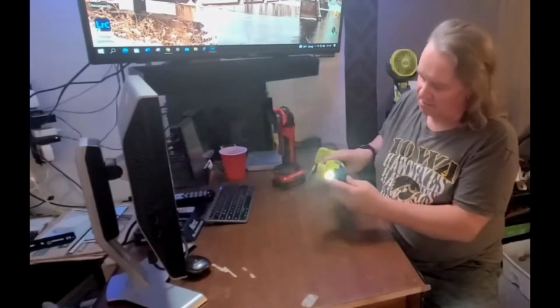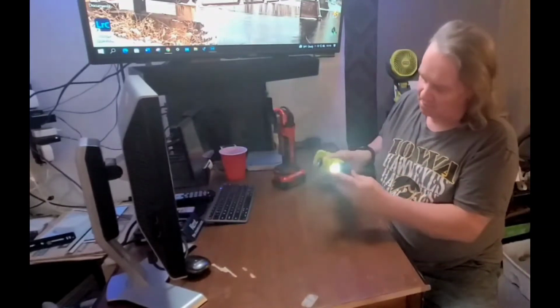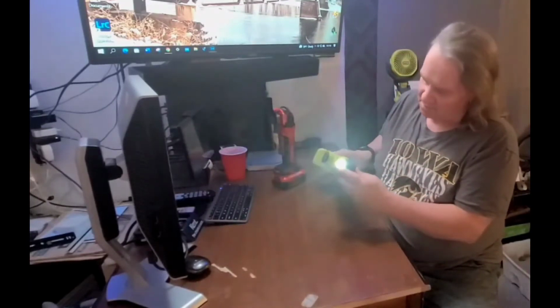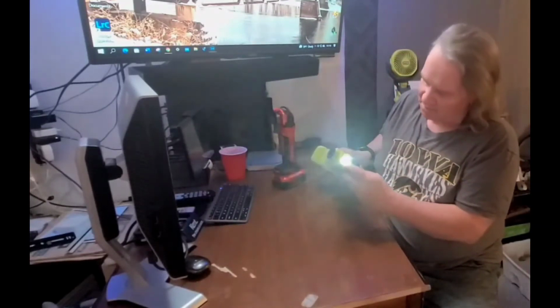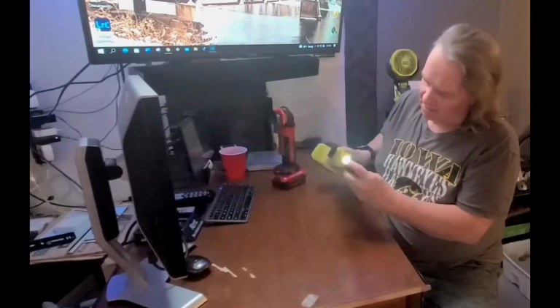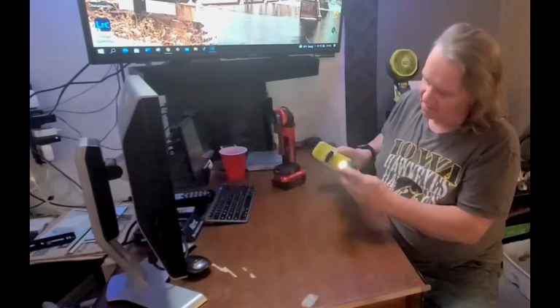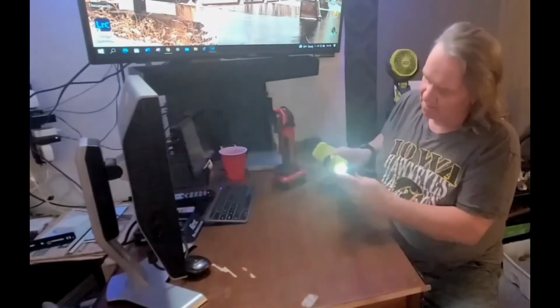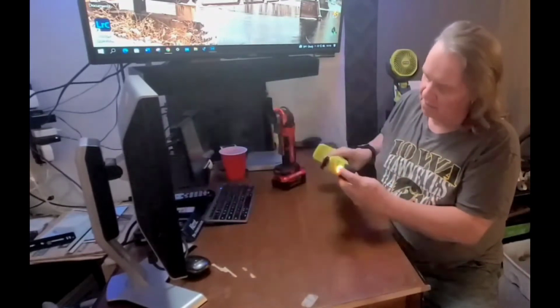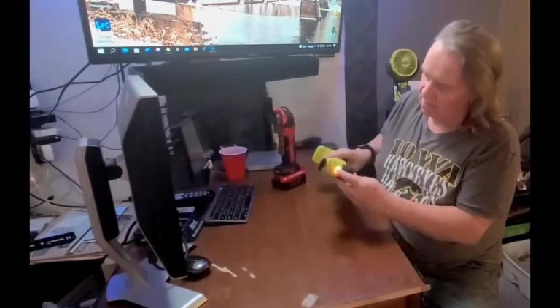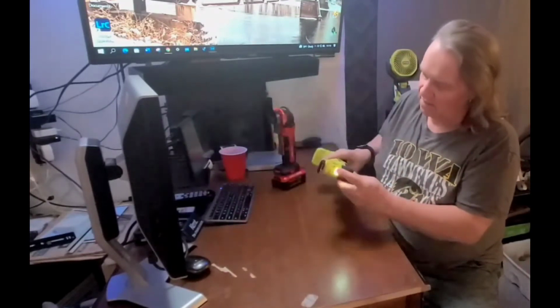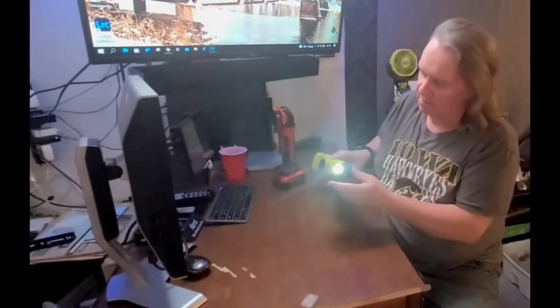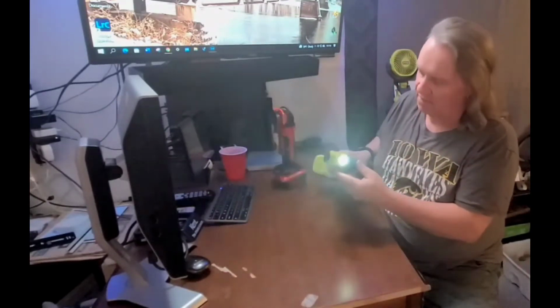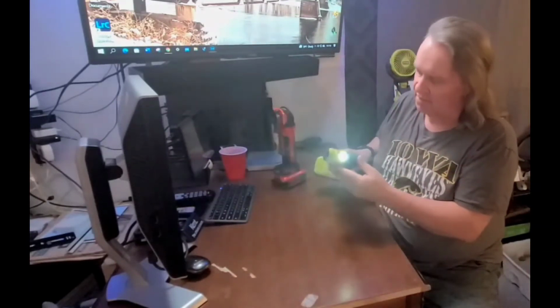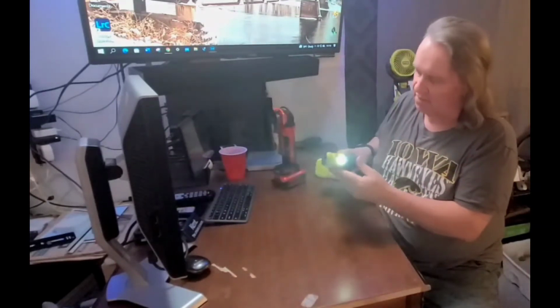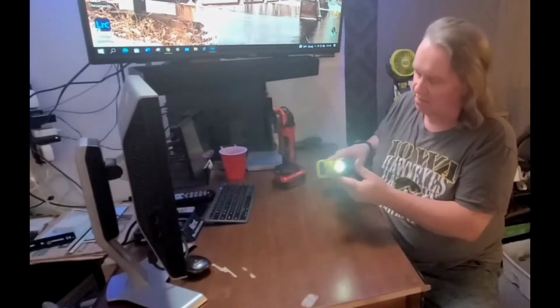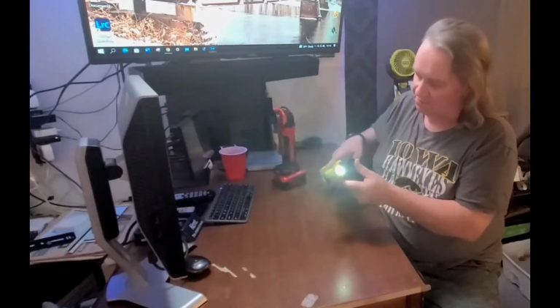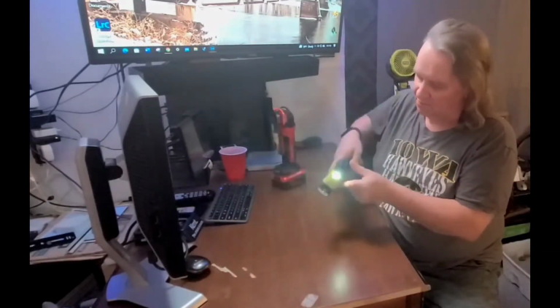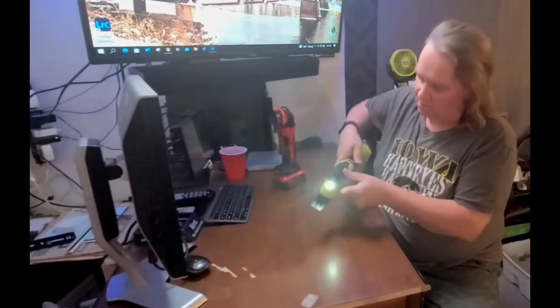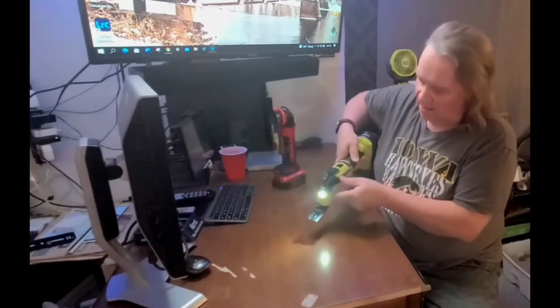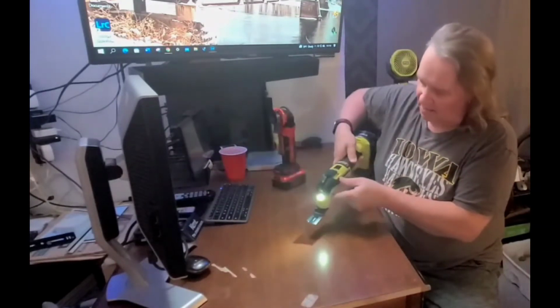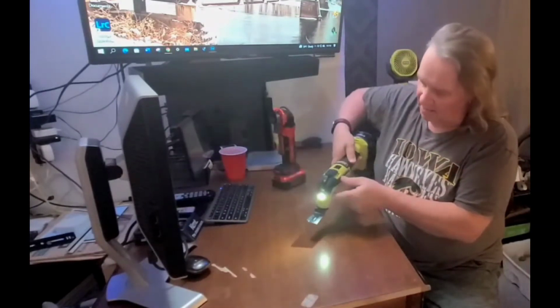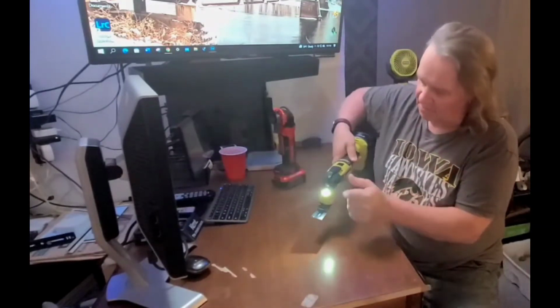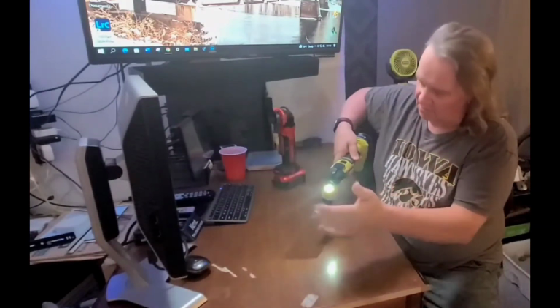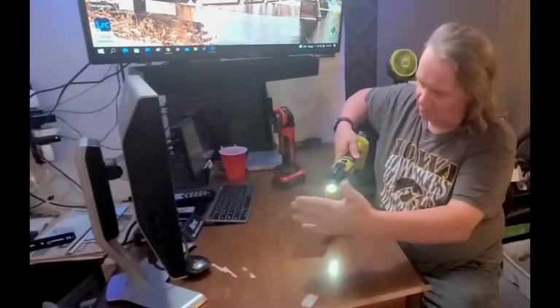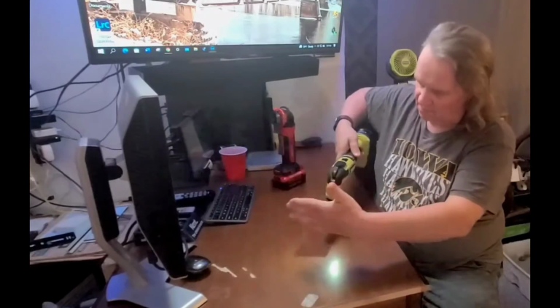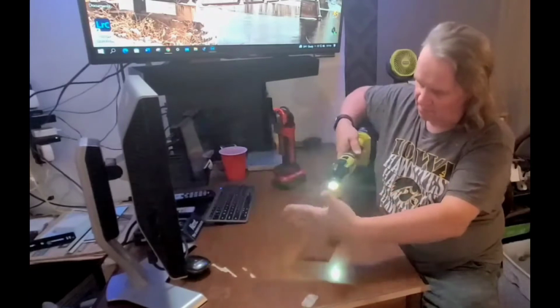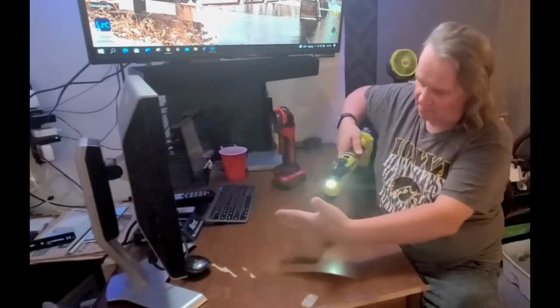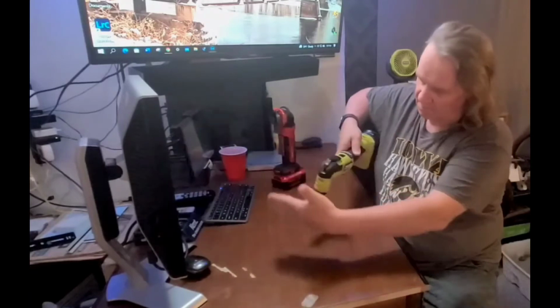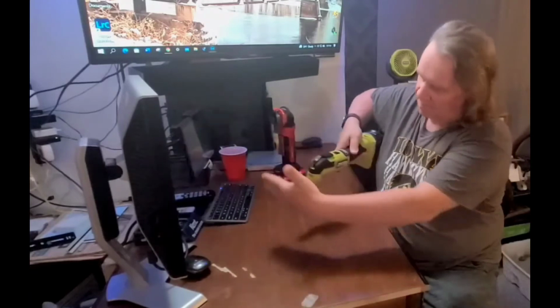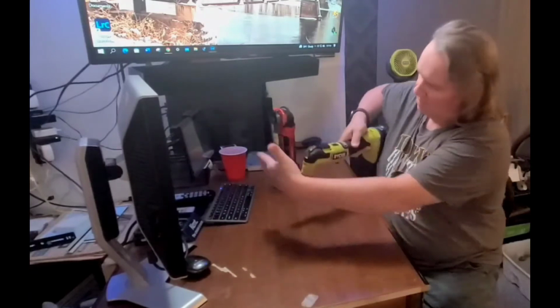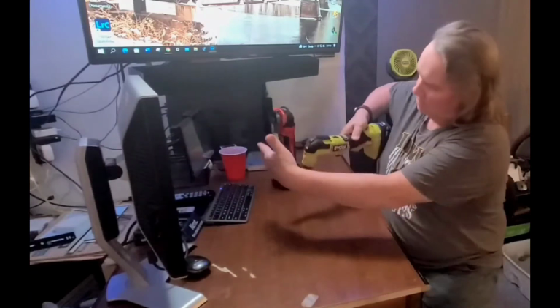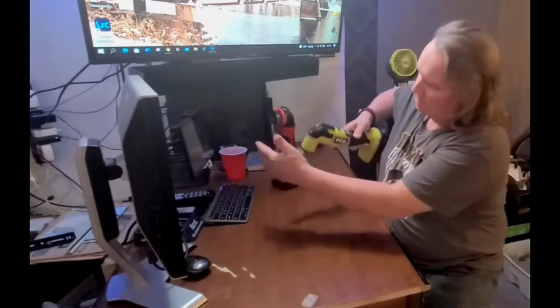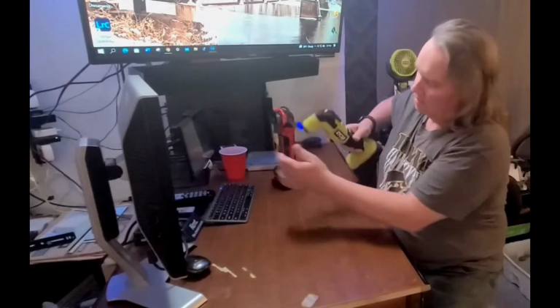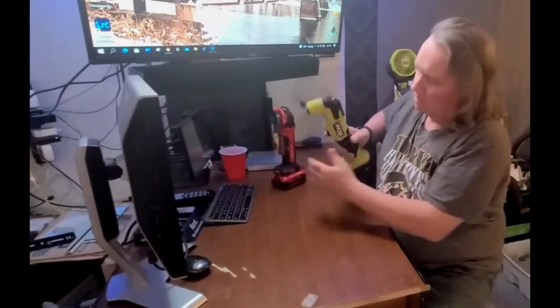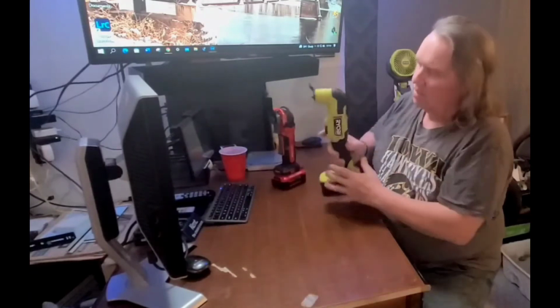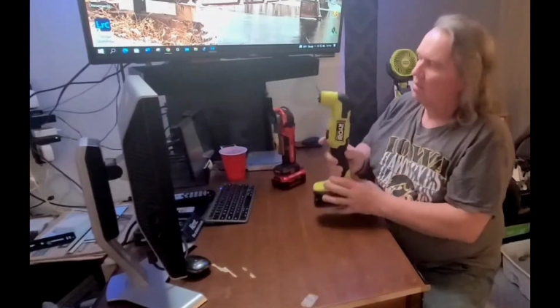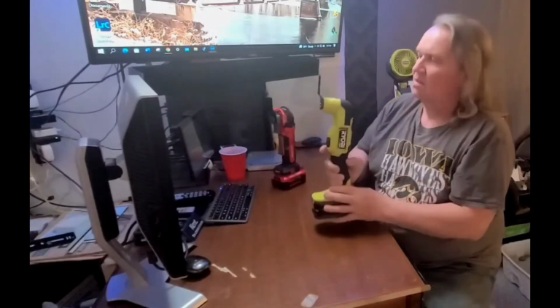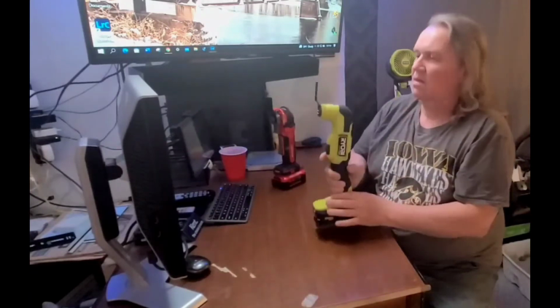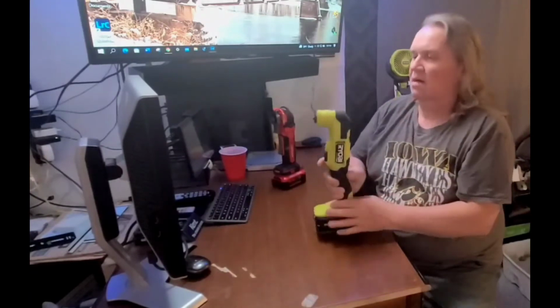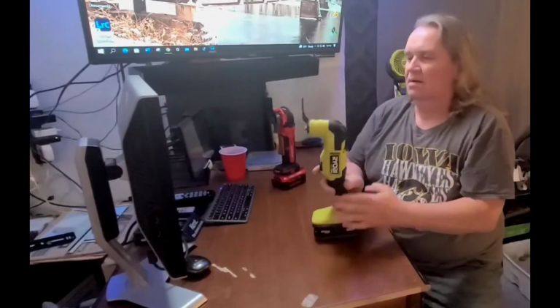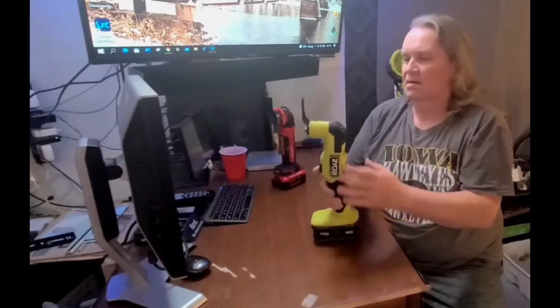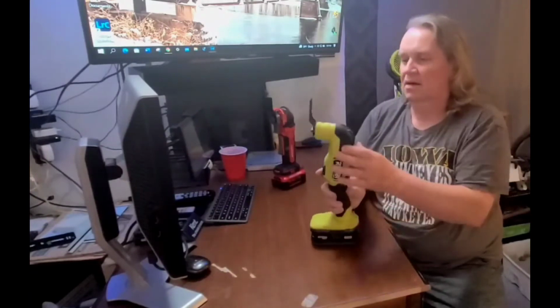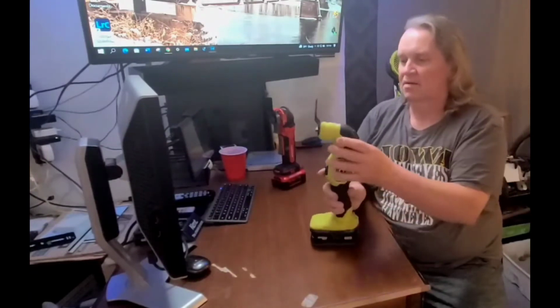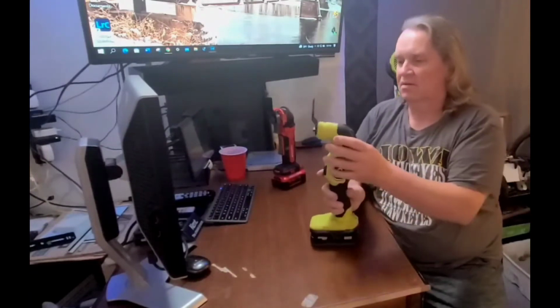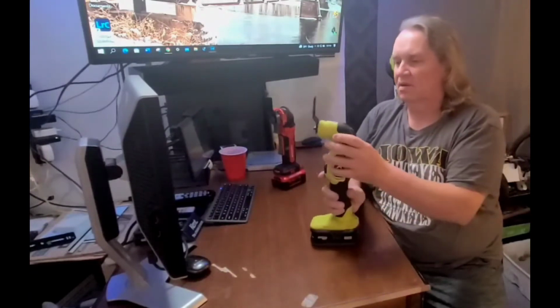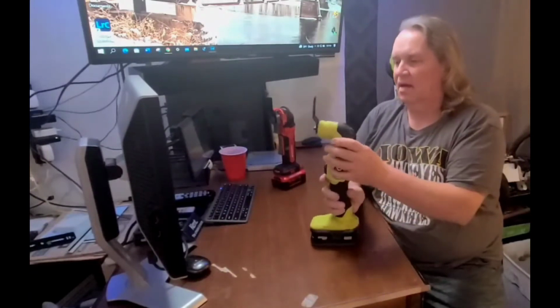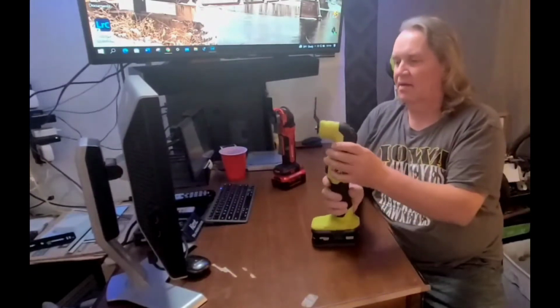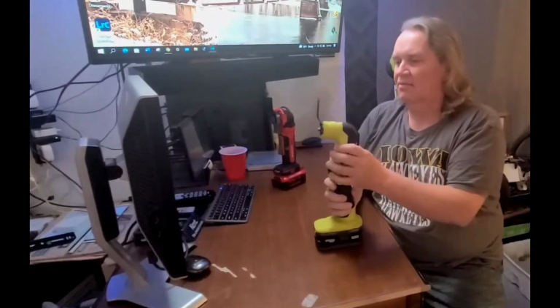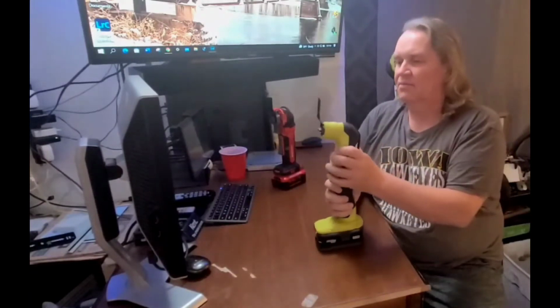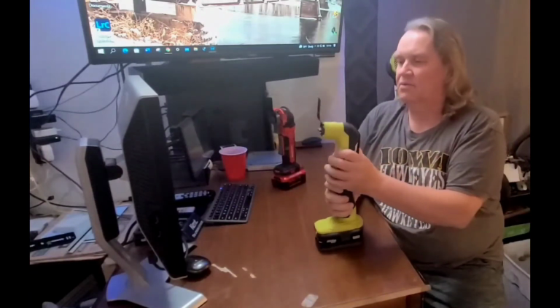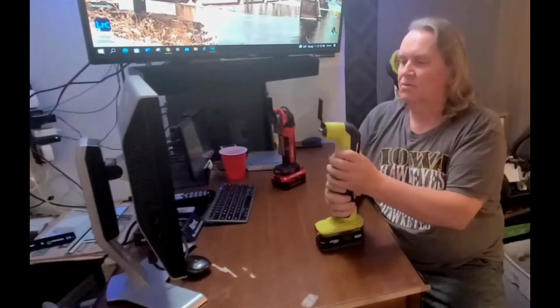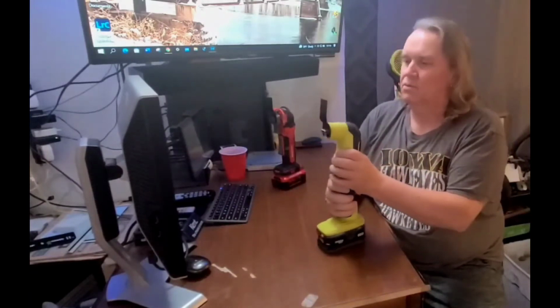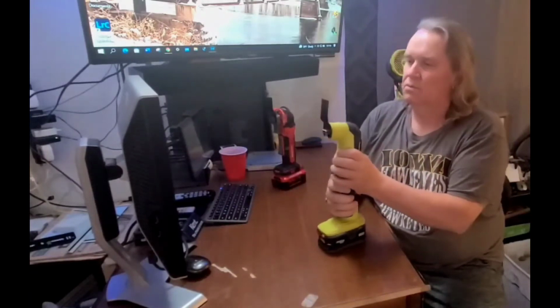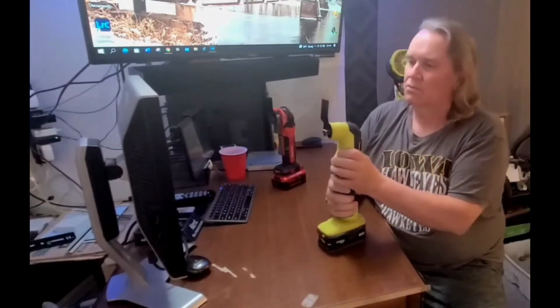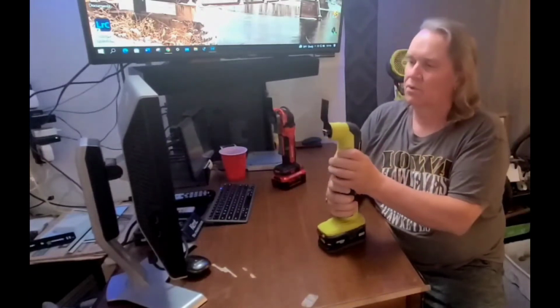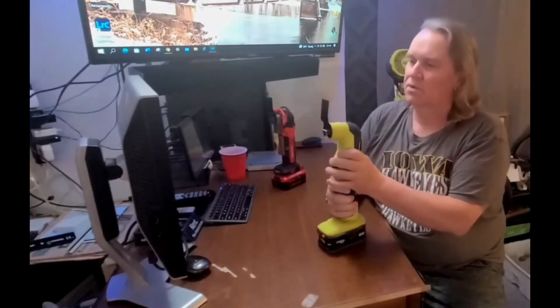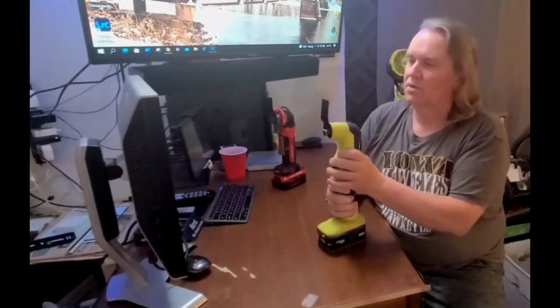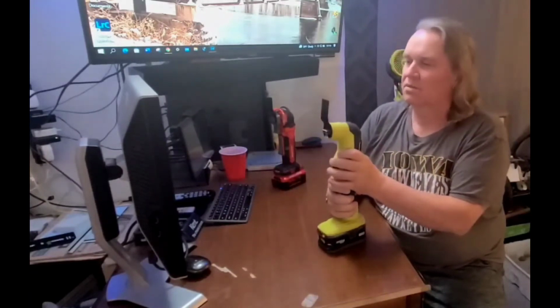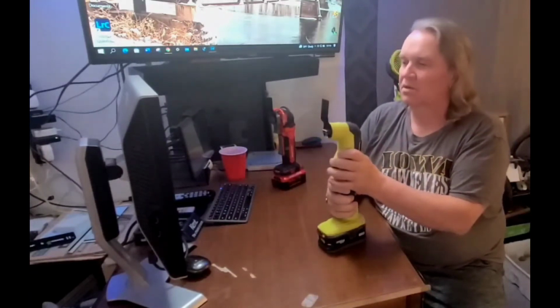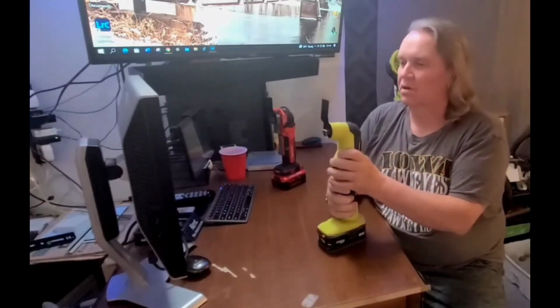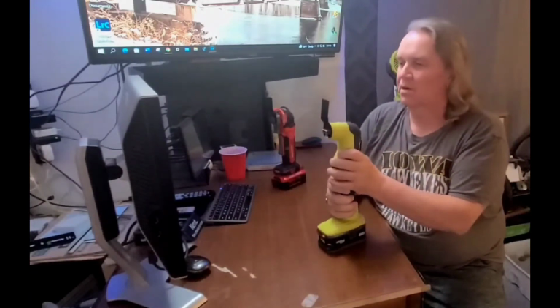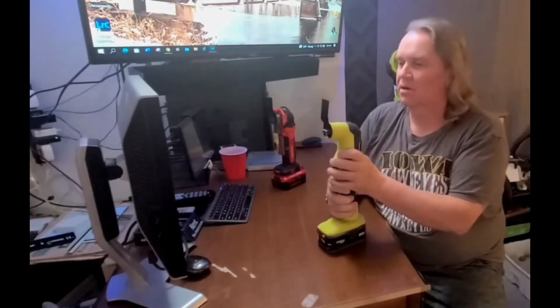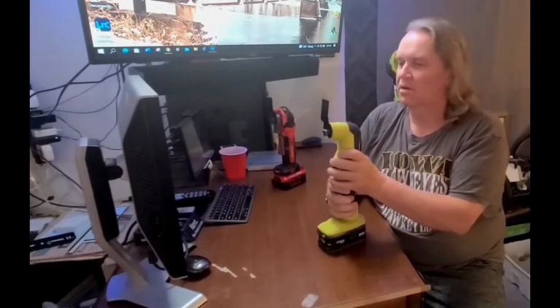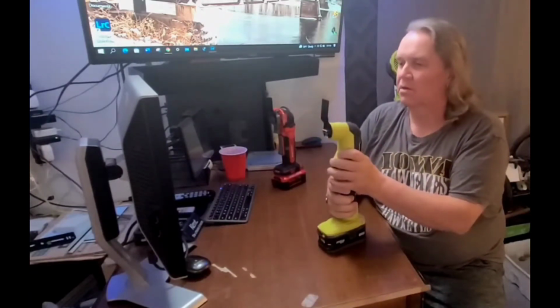It's got a single LED for a light, so it's got a nice little light if you're working in the dark.